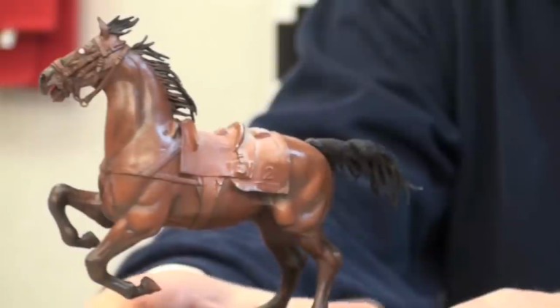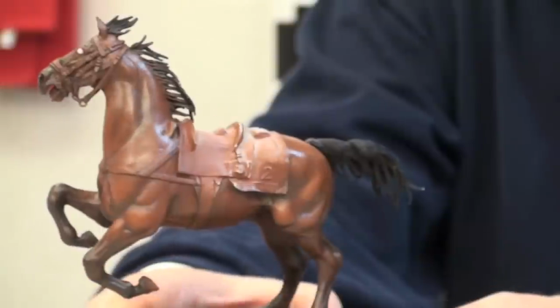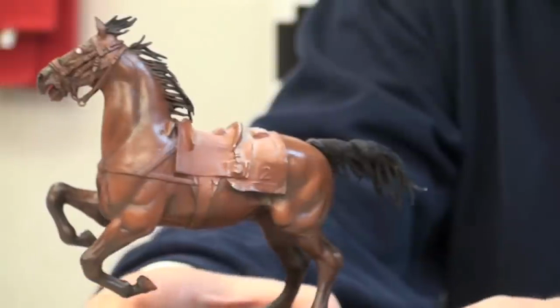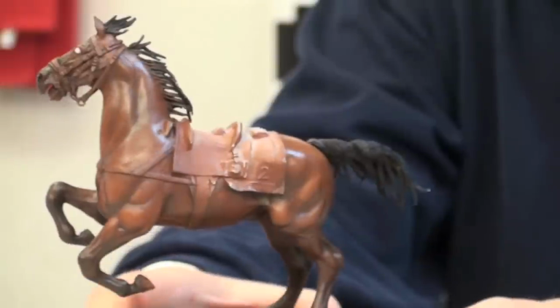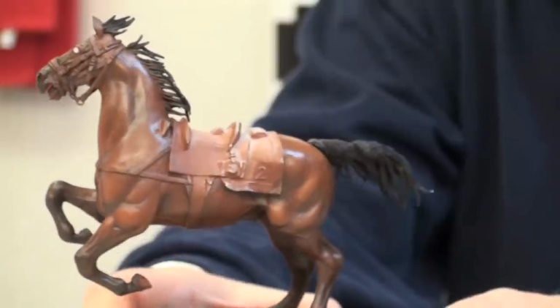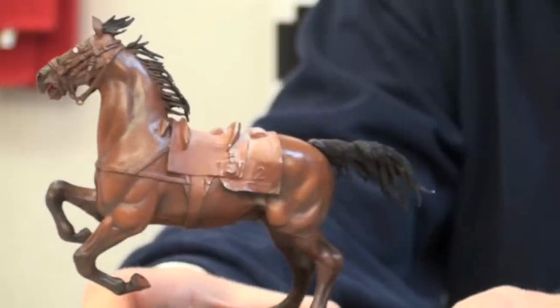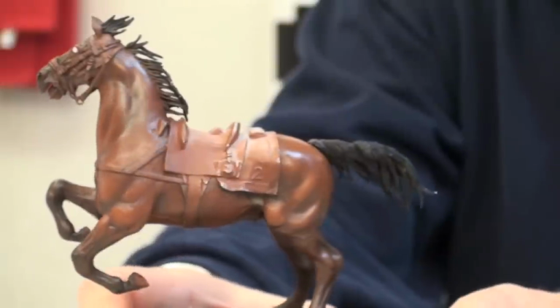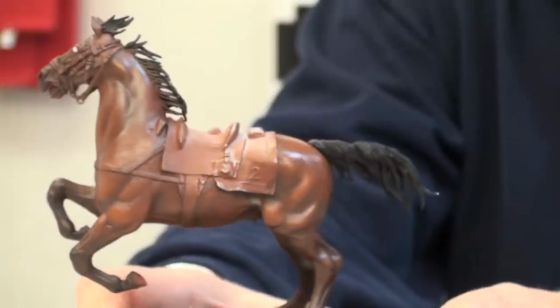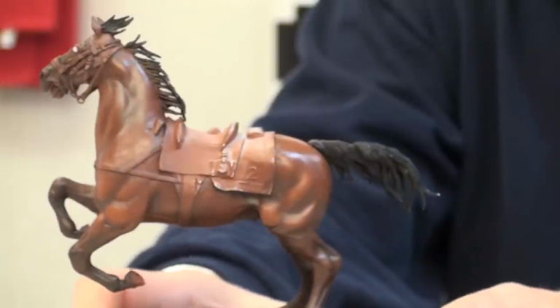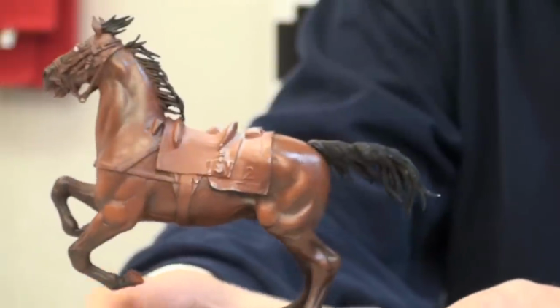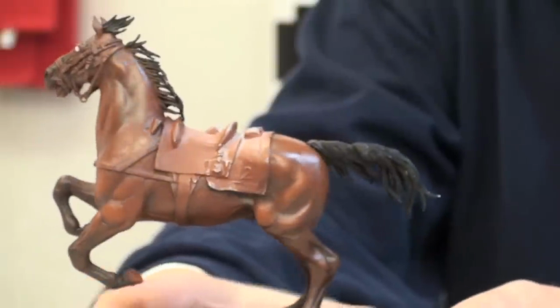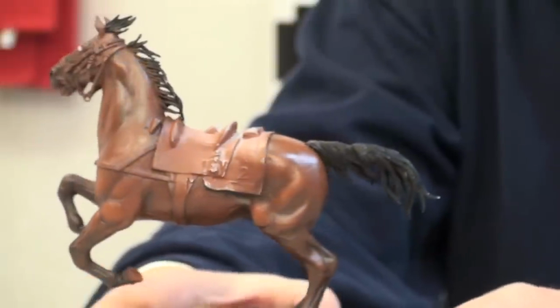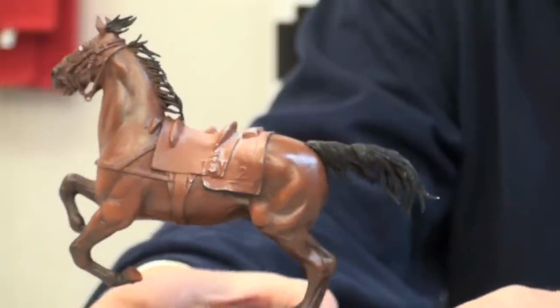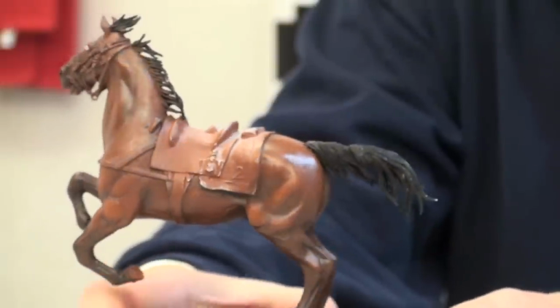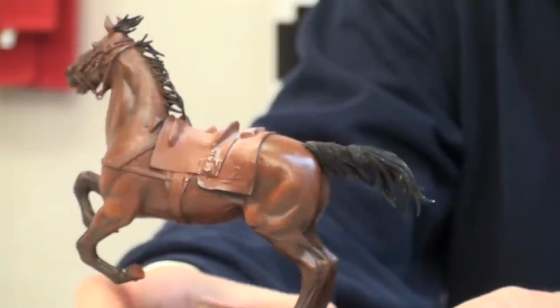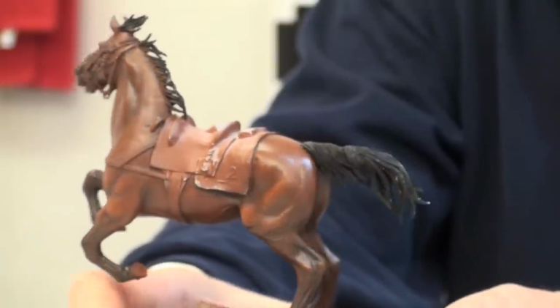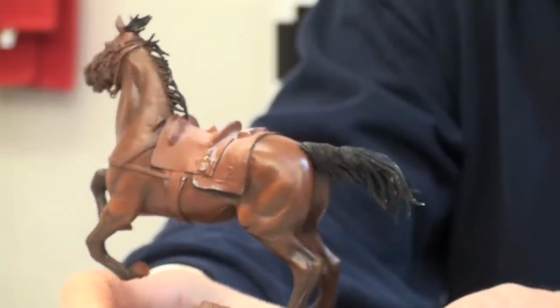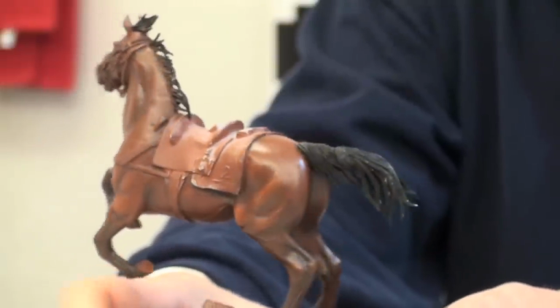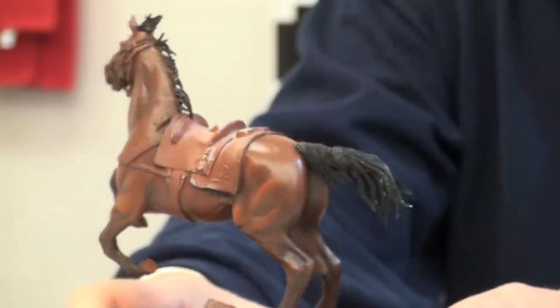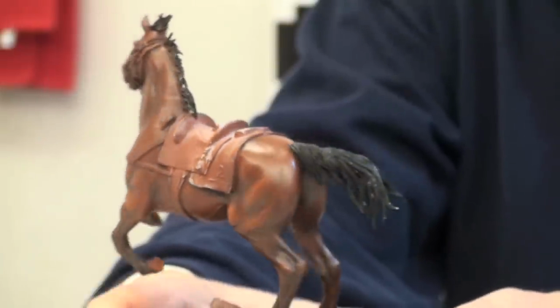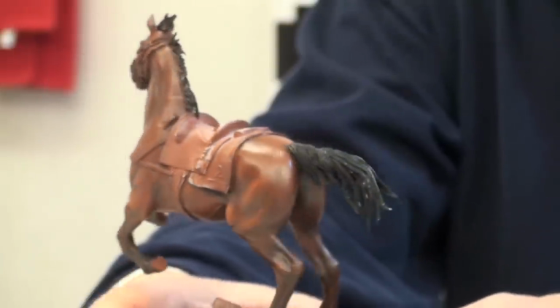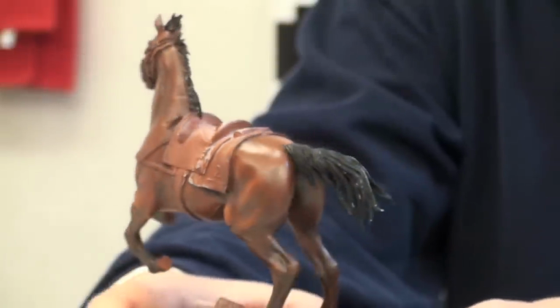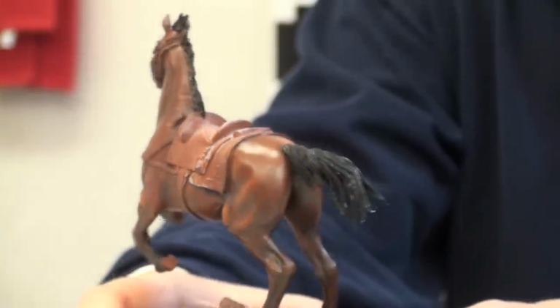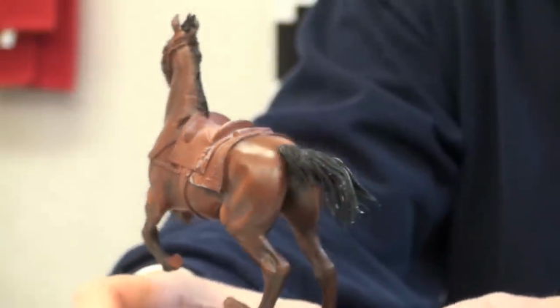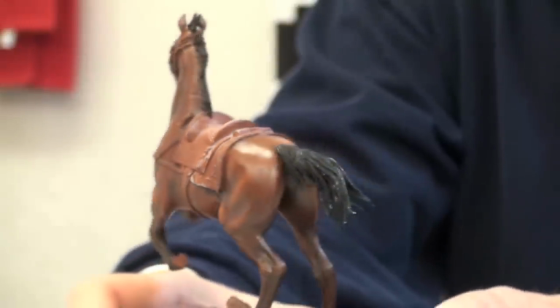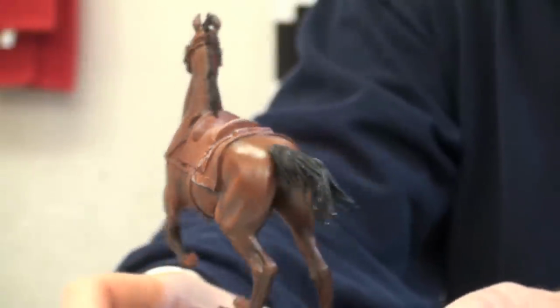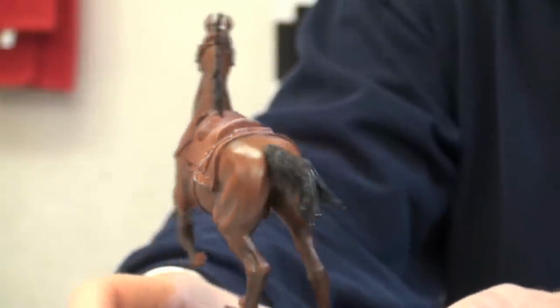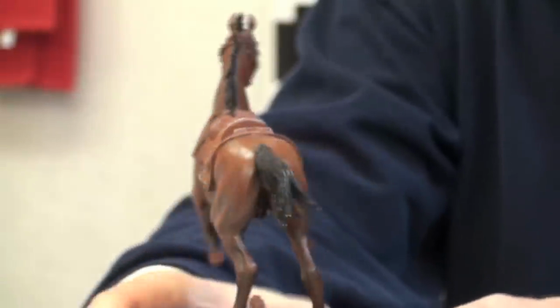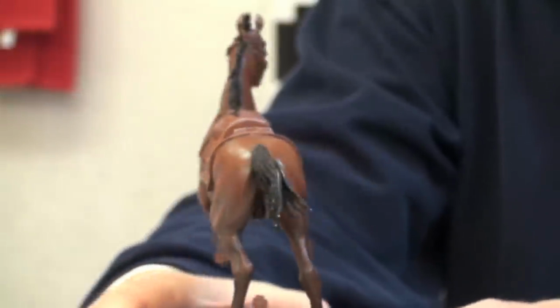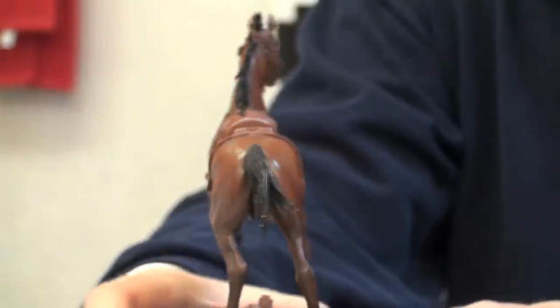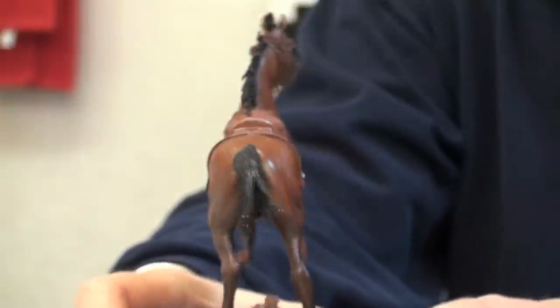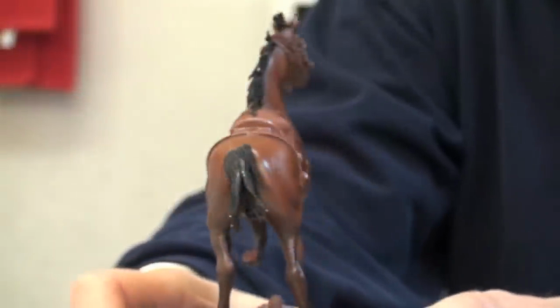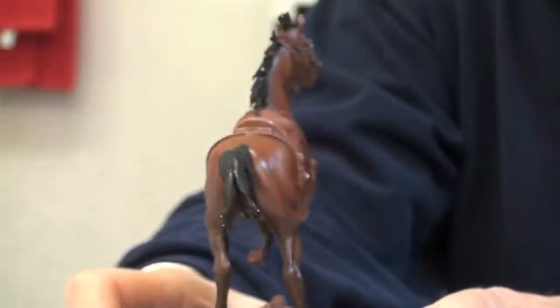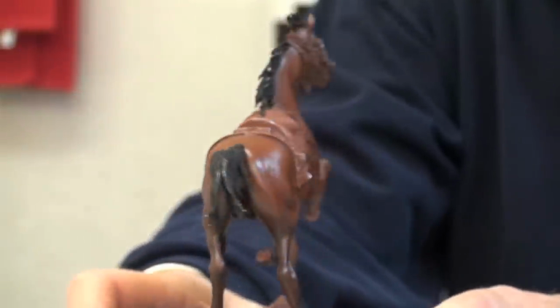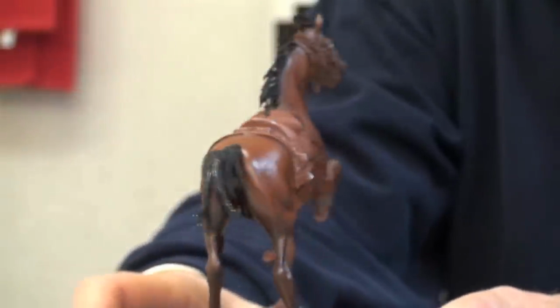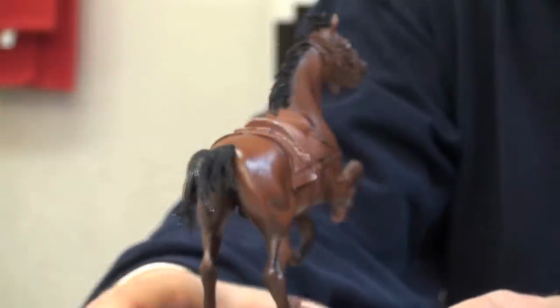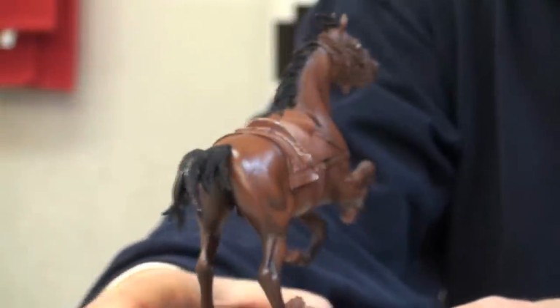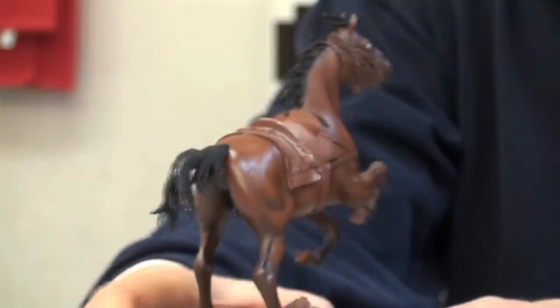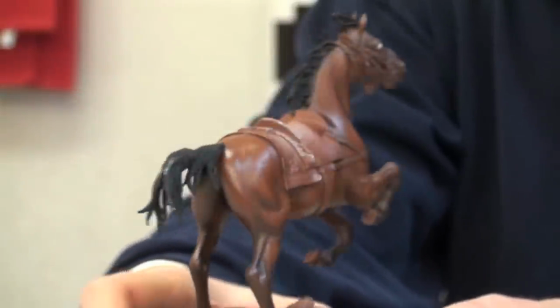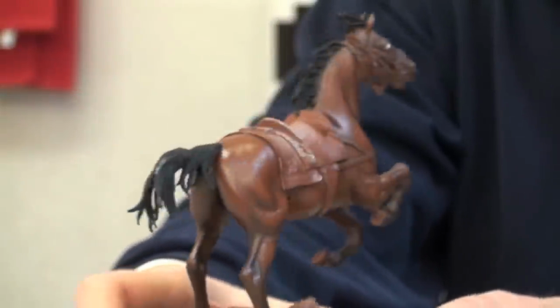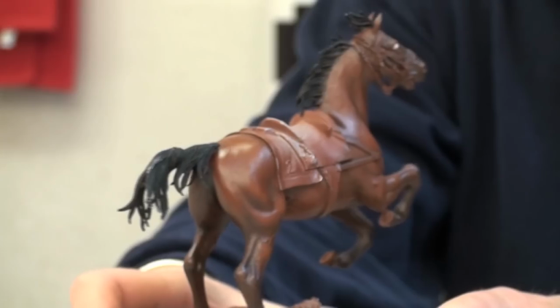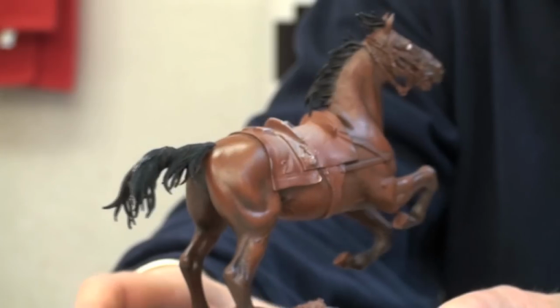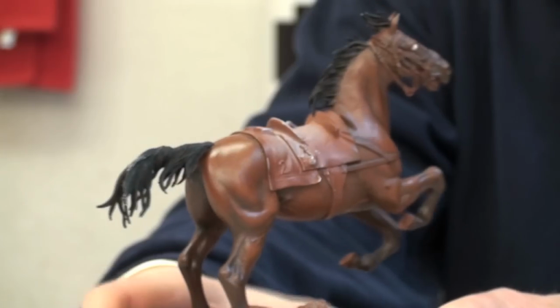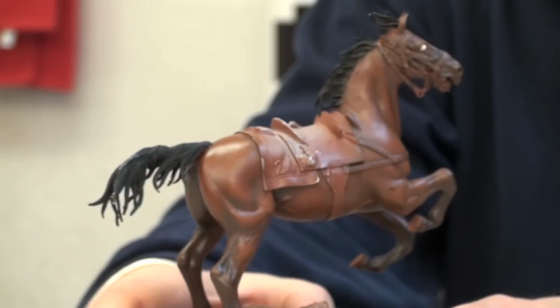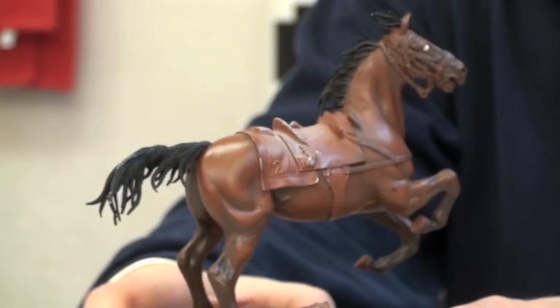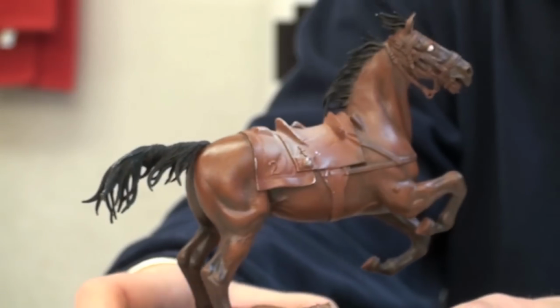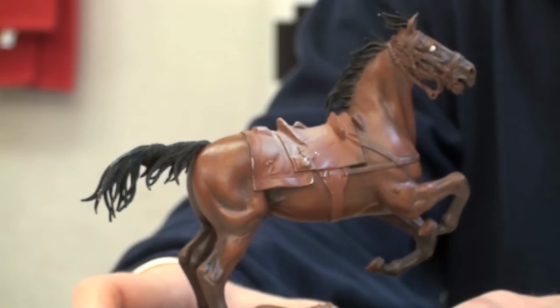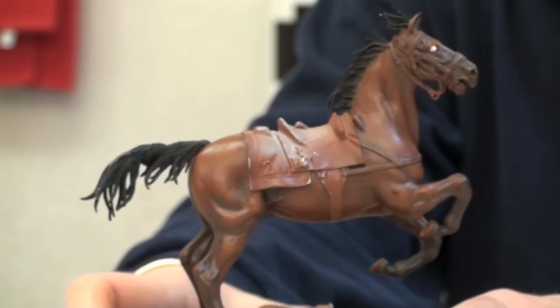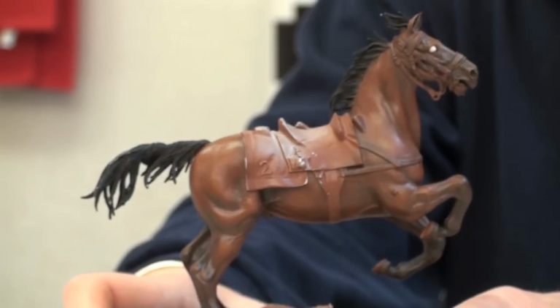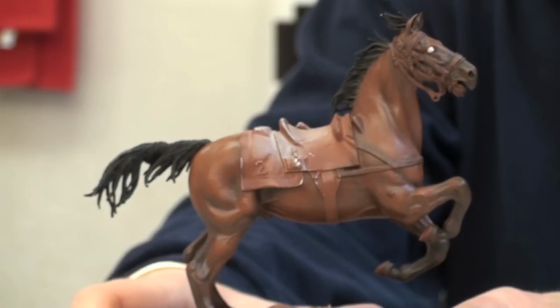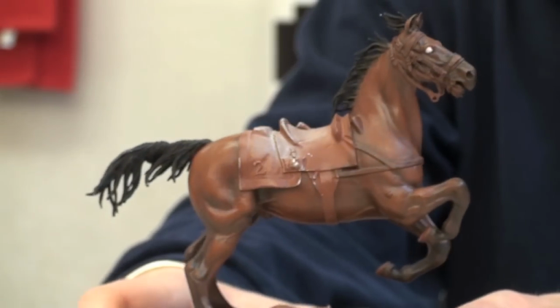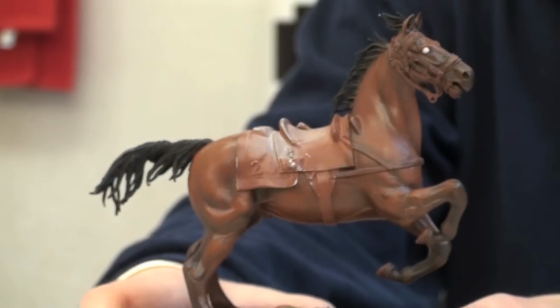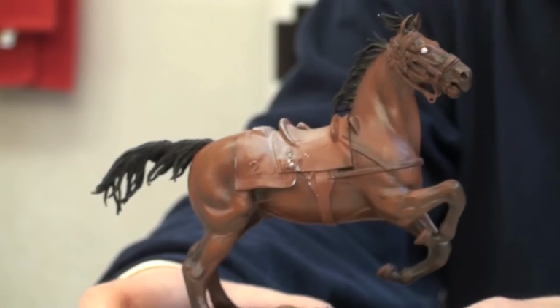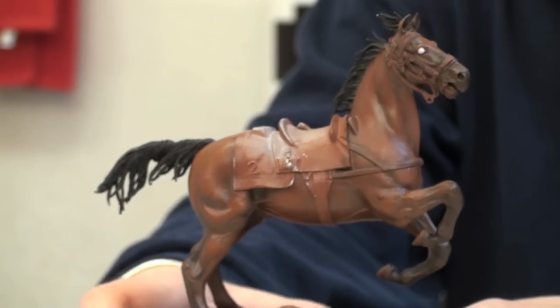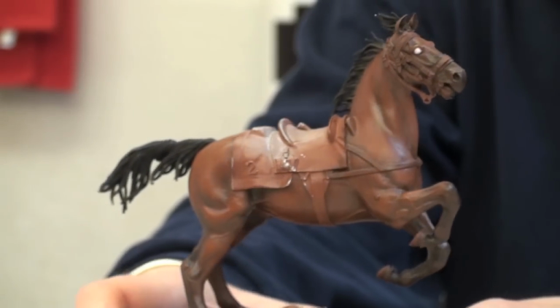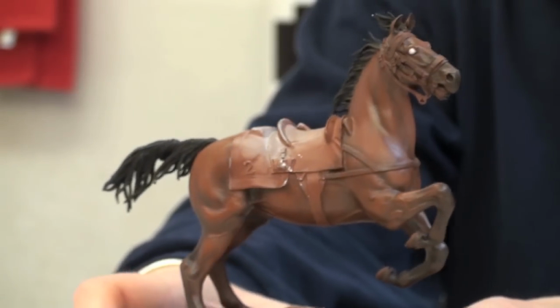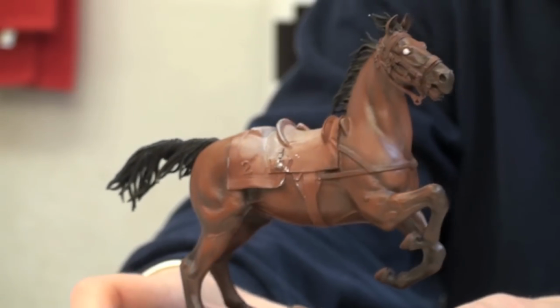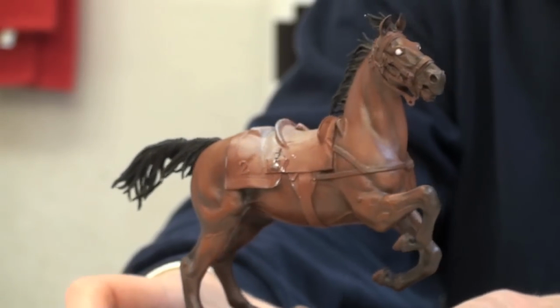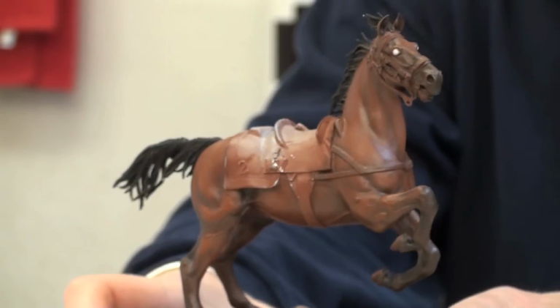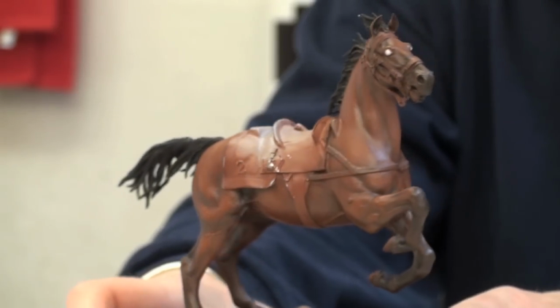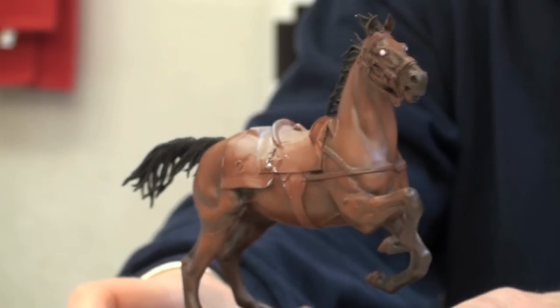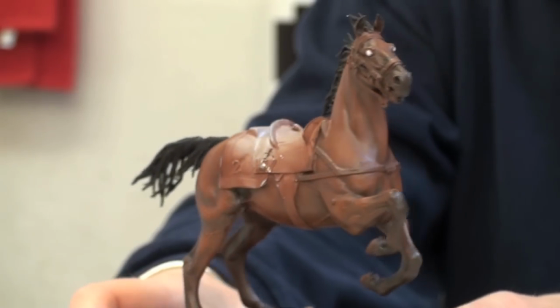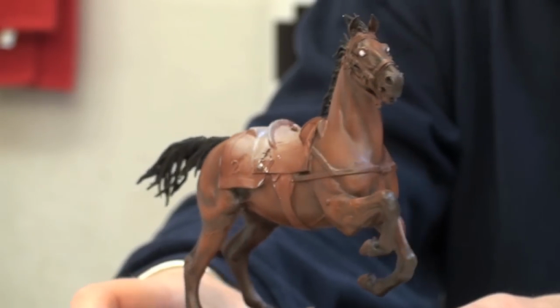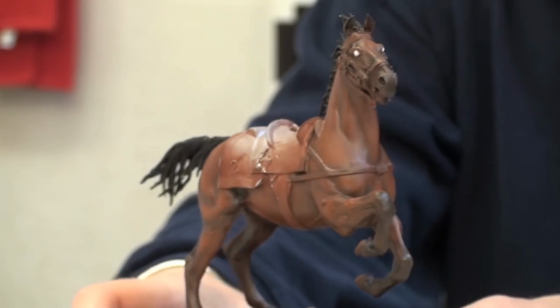All of the work on the horse furniture — saddle, what have you — will be done in acrylics at a later date.